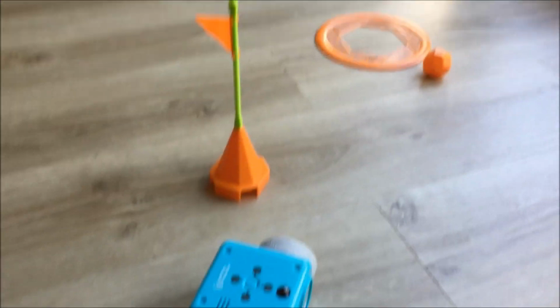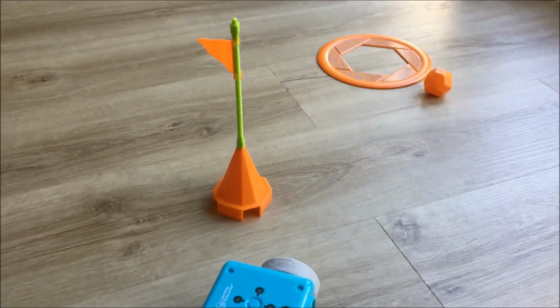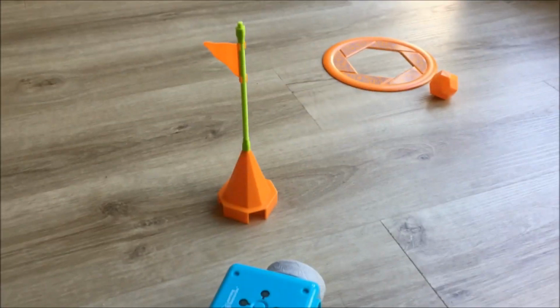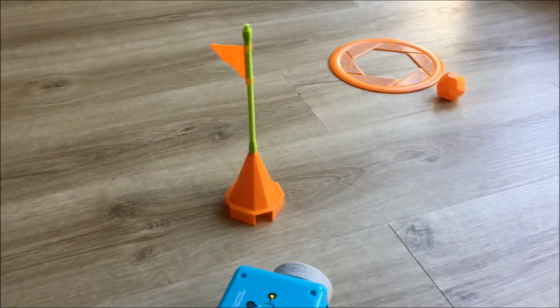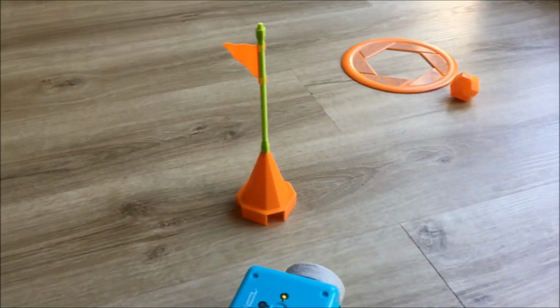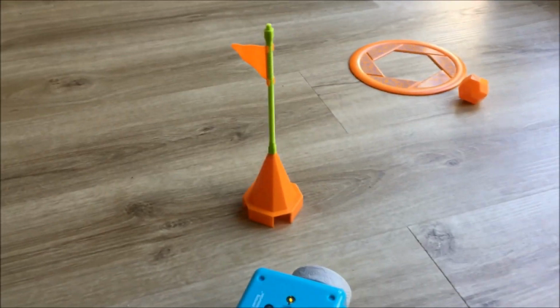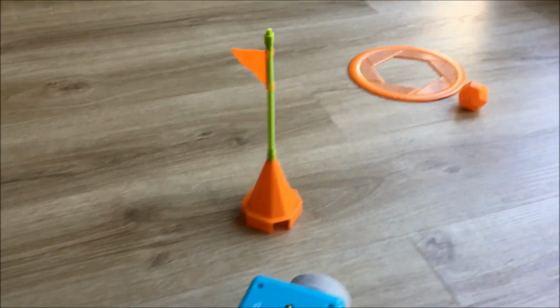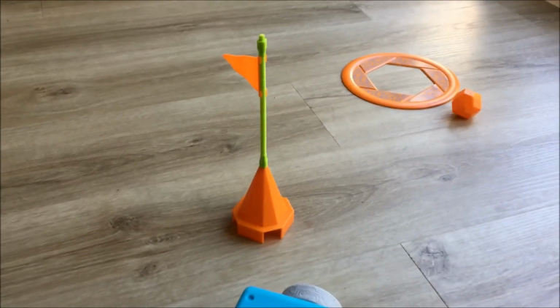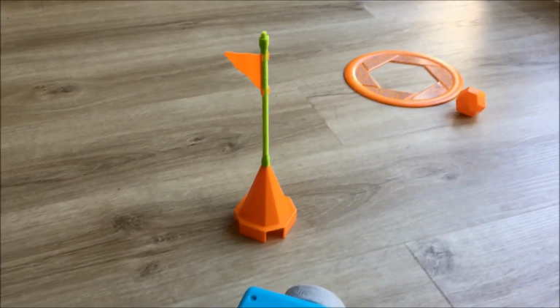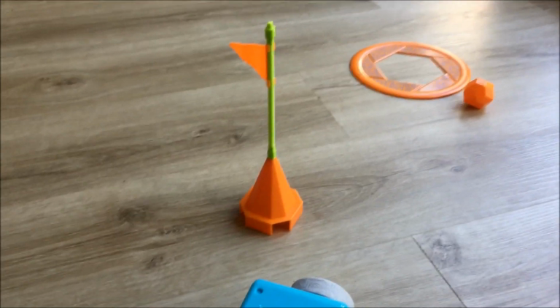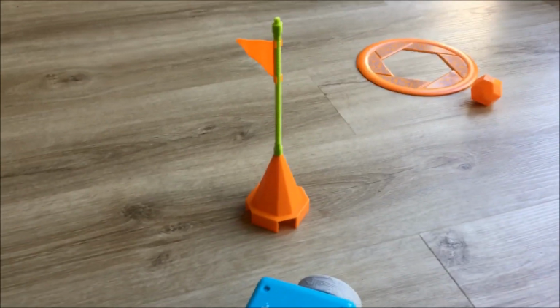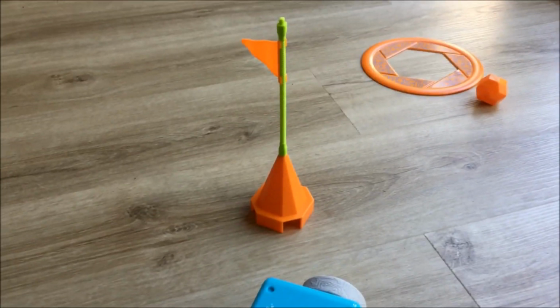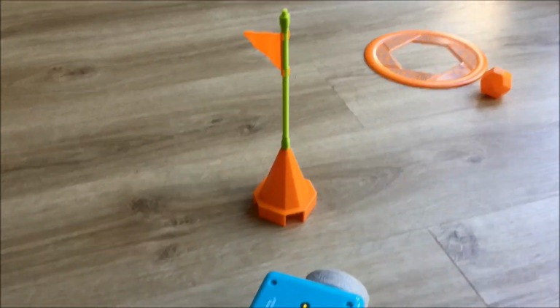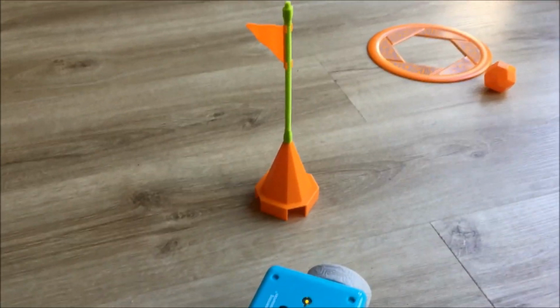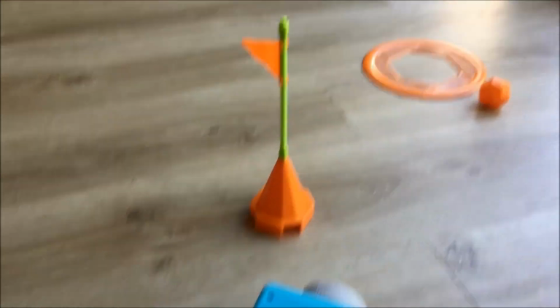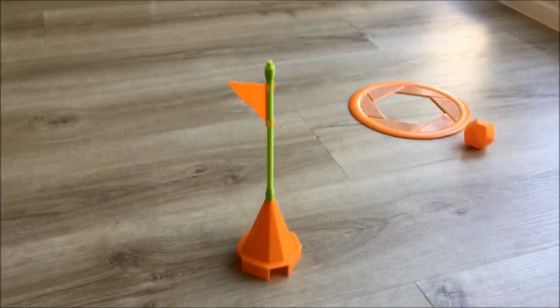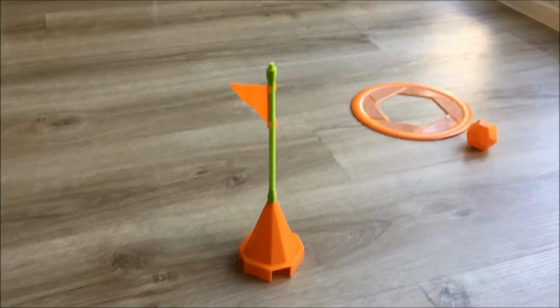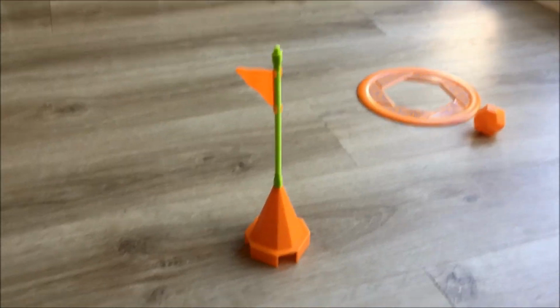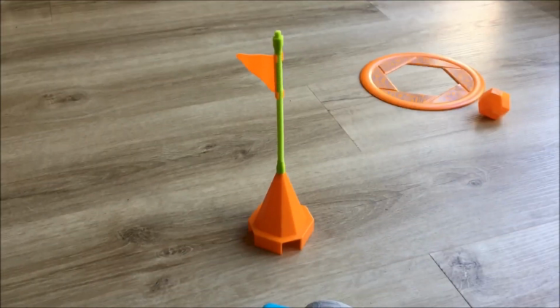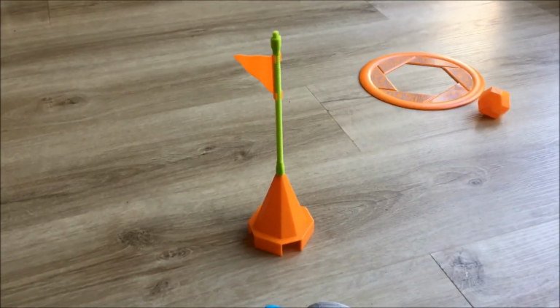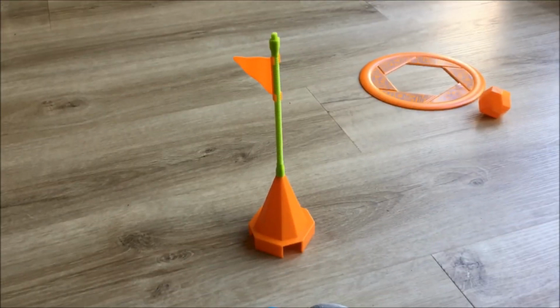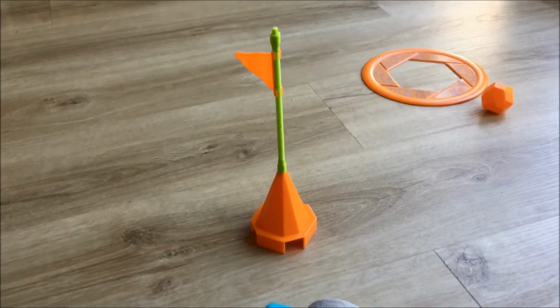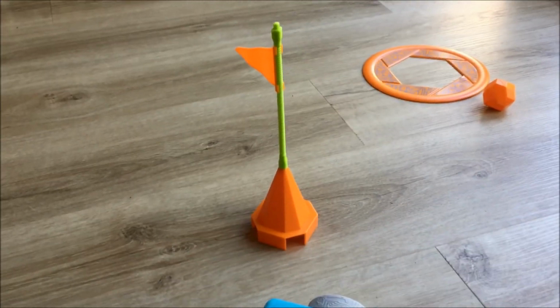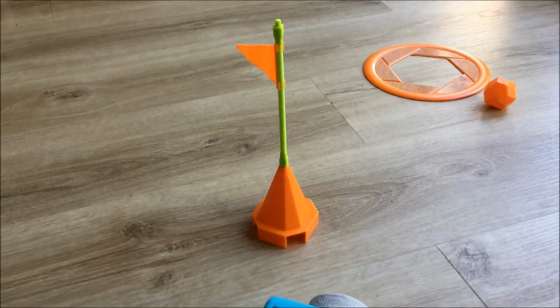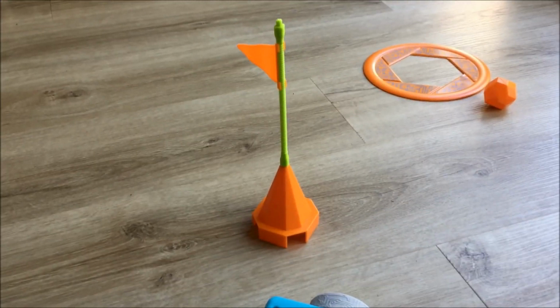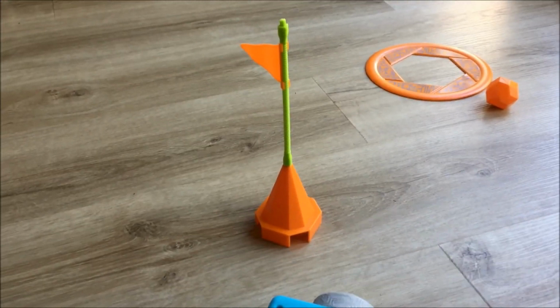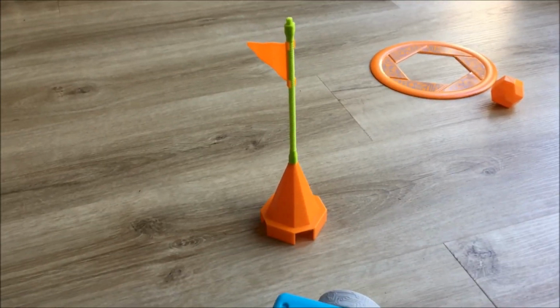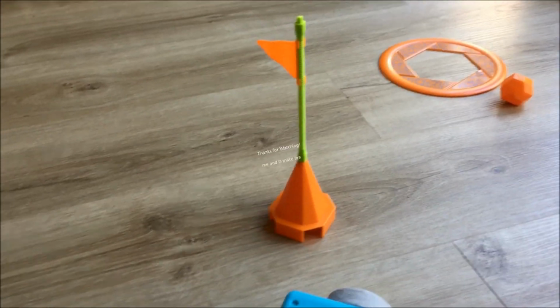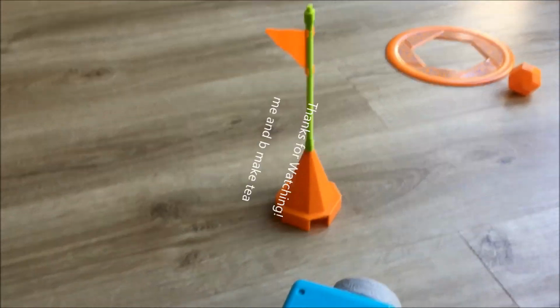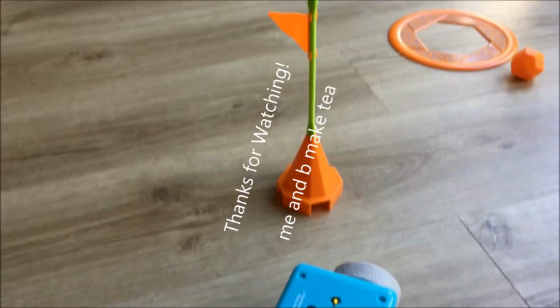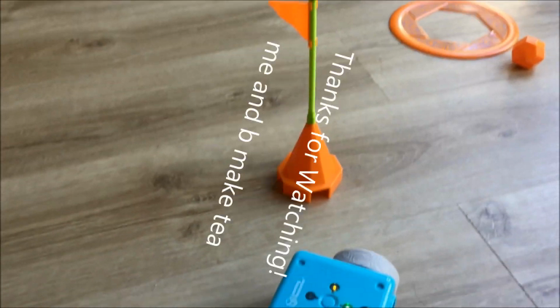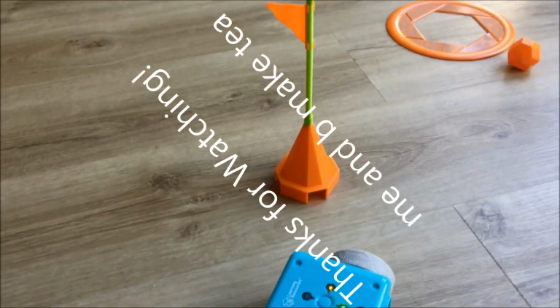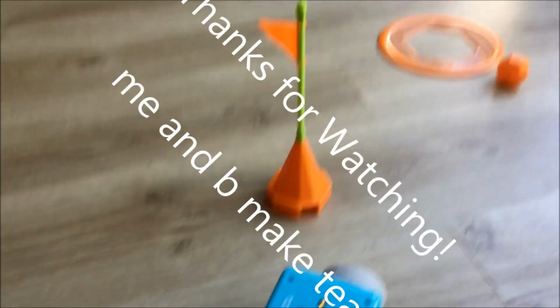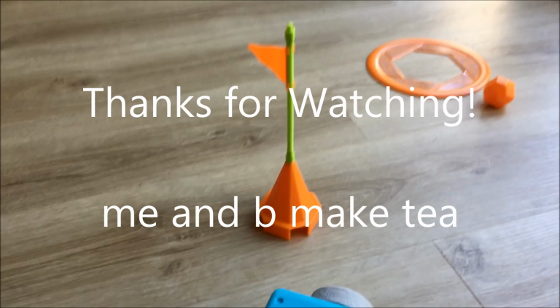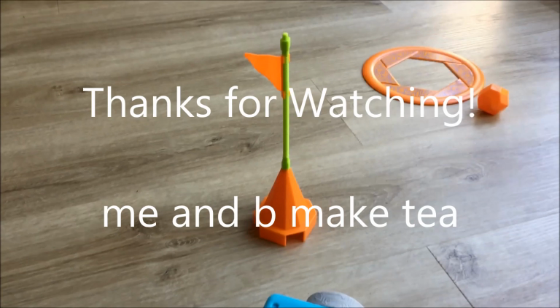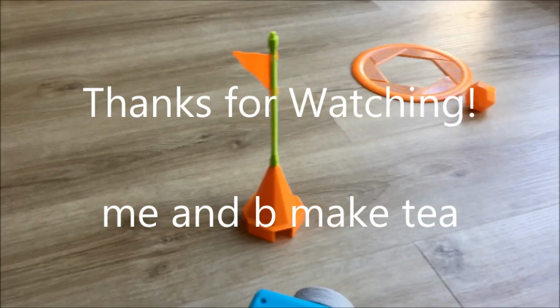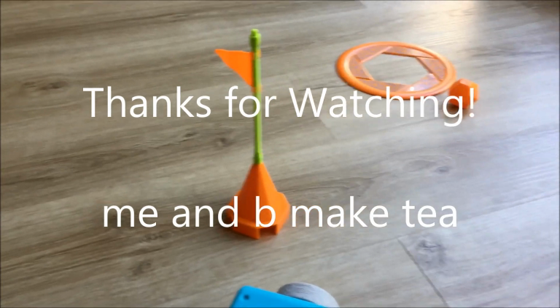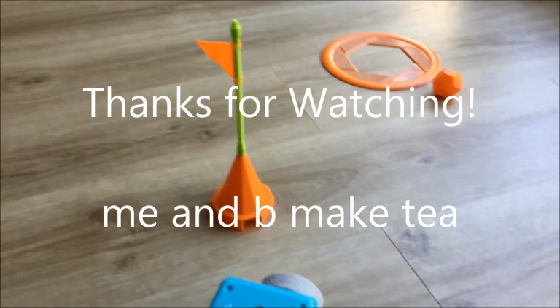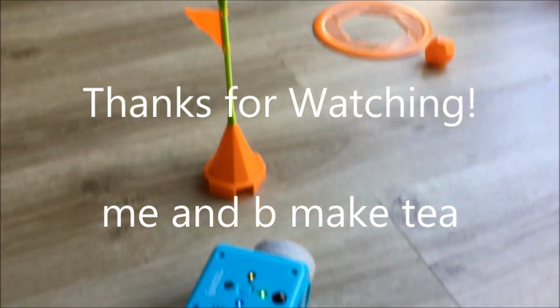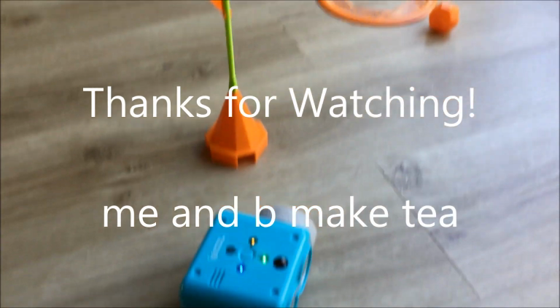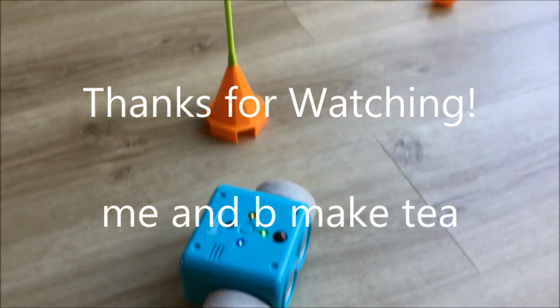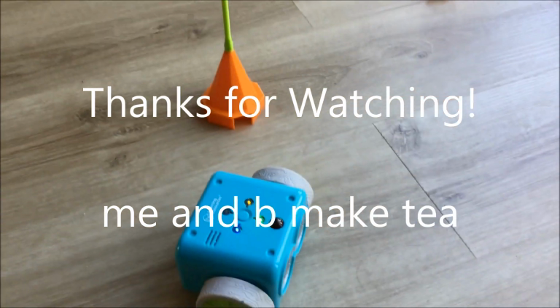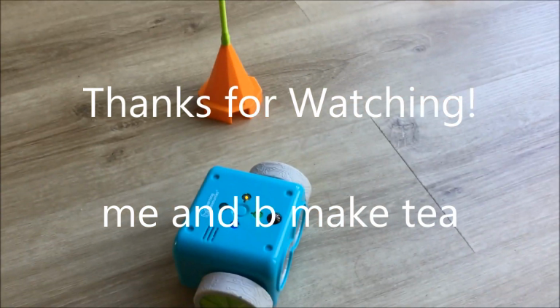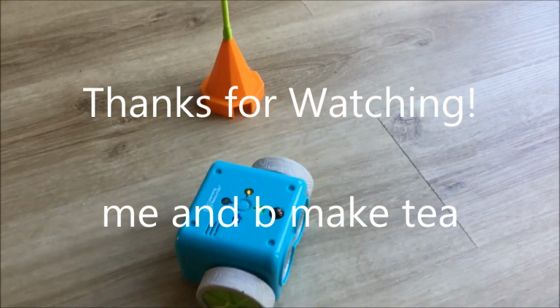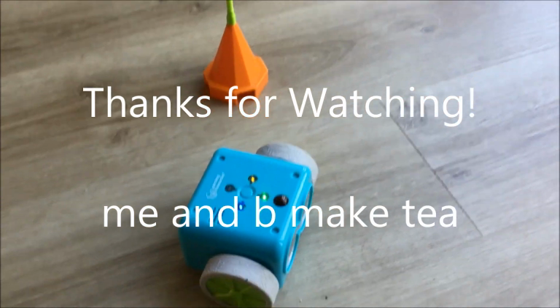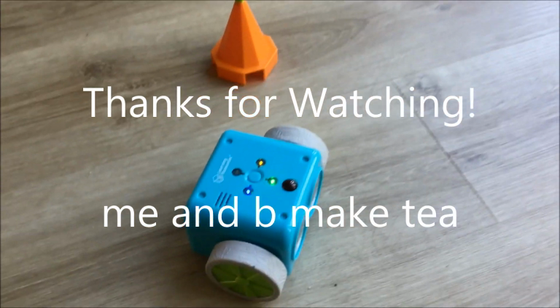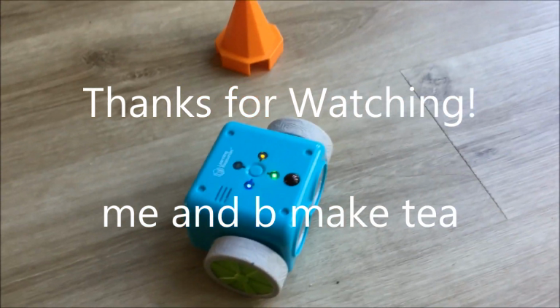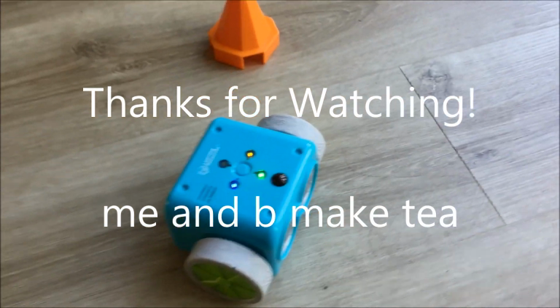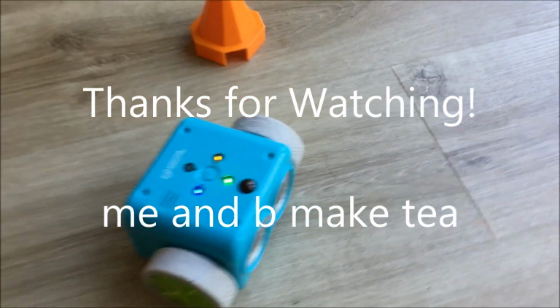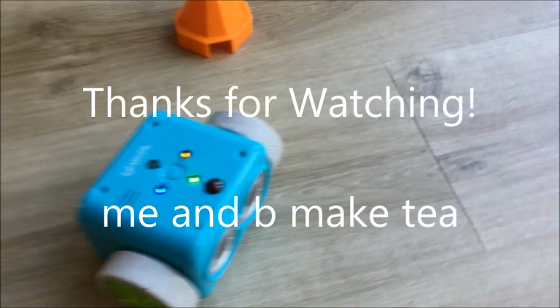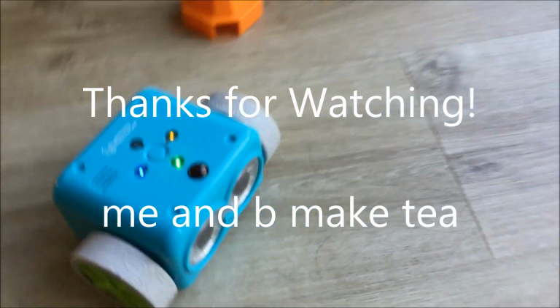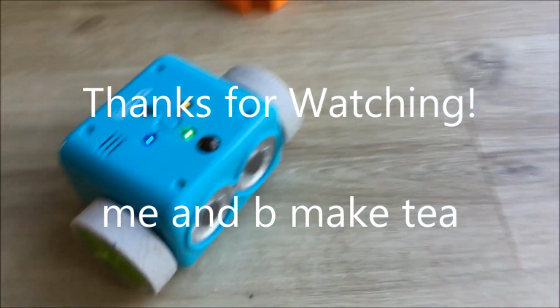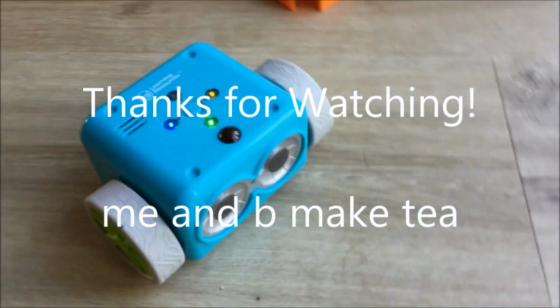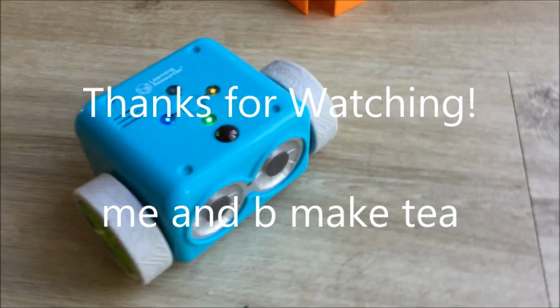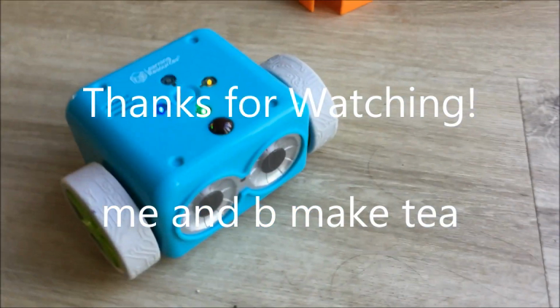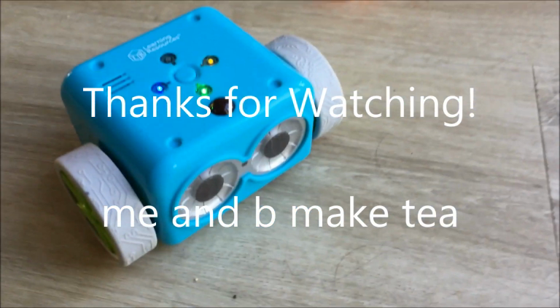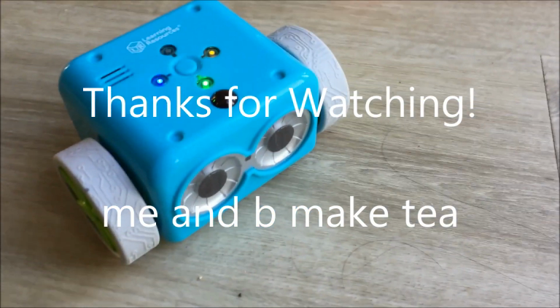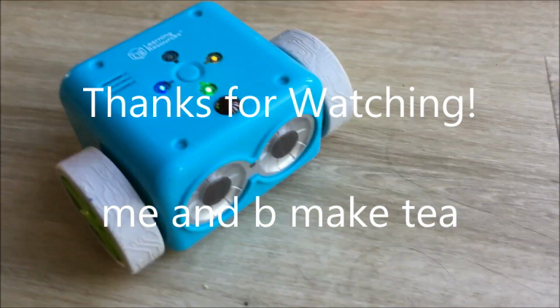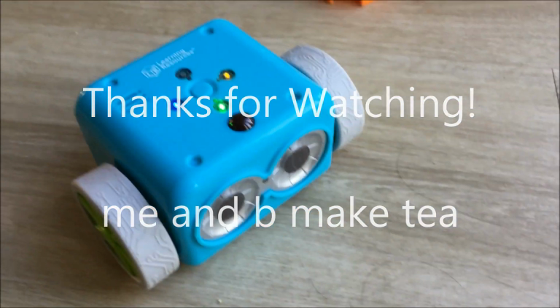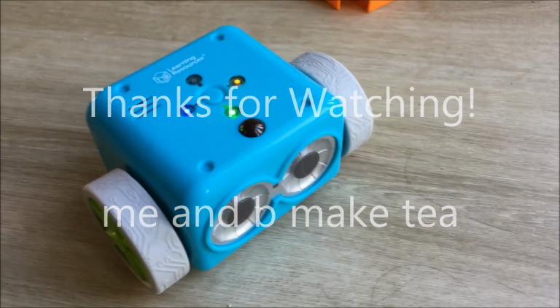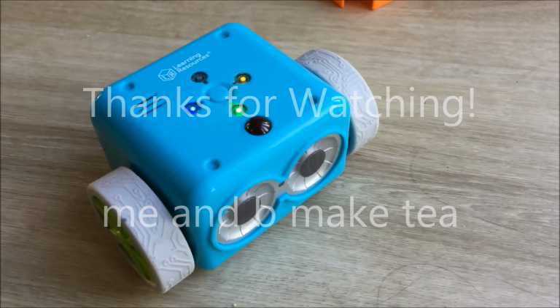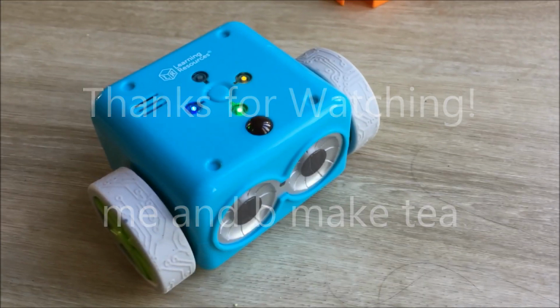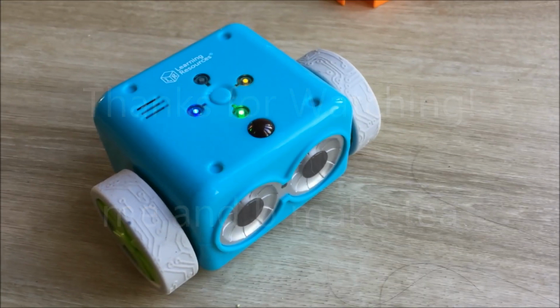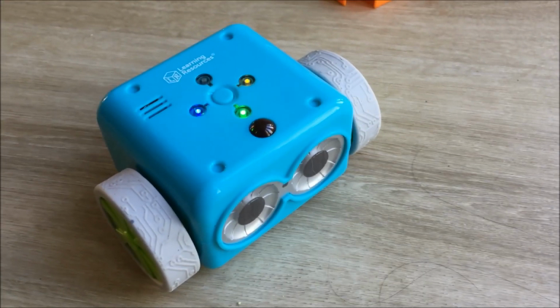So yeah, he correctly identified that the cone was there and he needed to move out of the way. He's a clever robot.